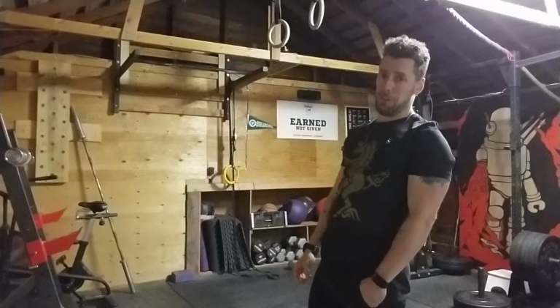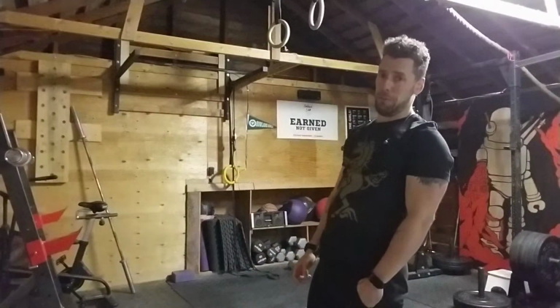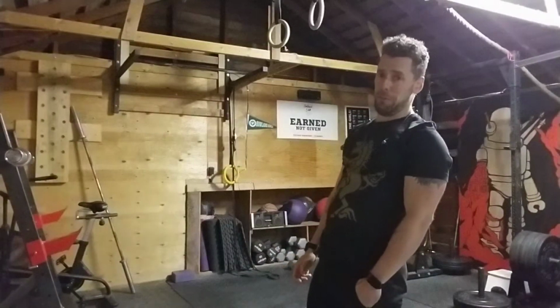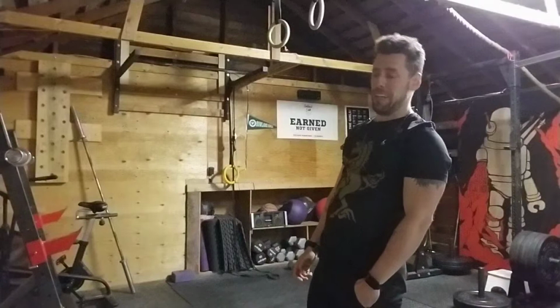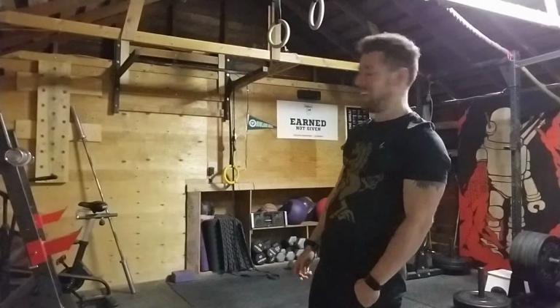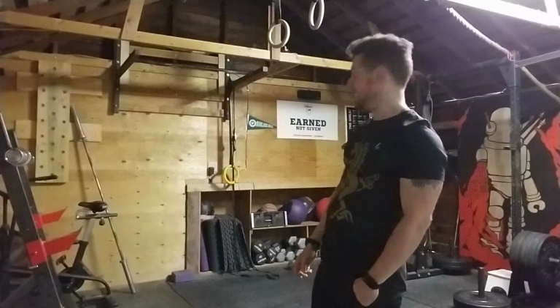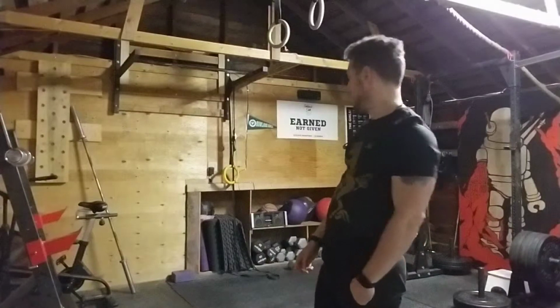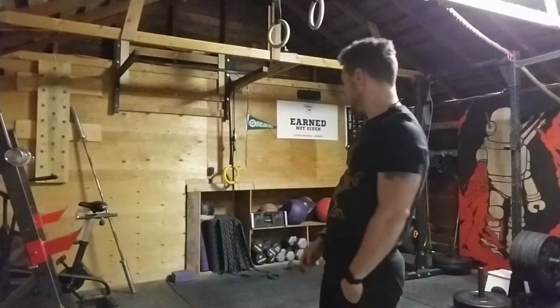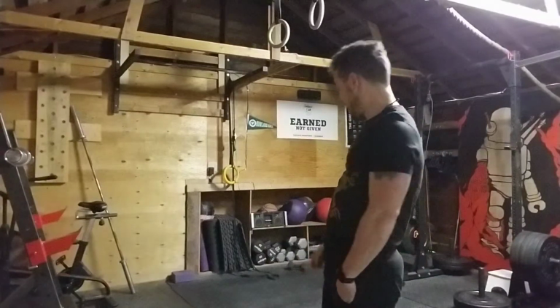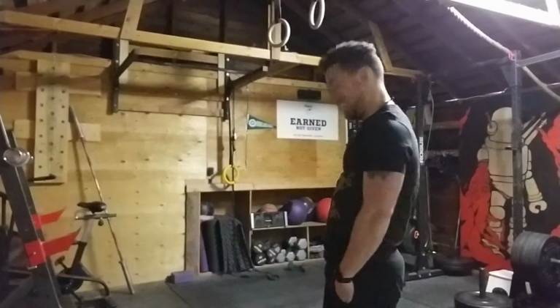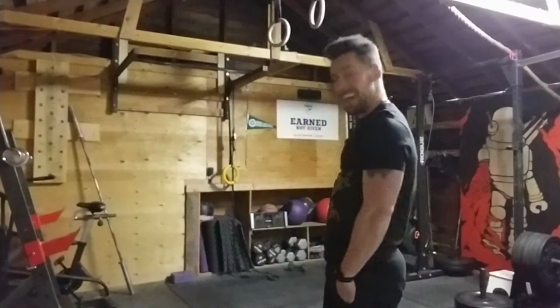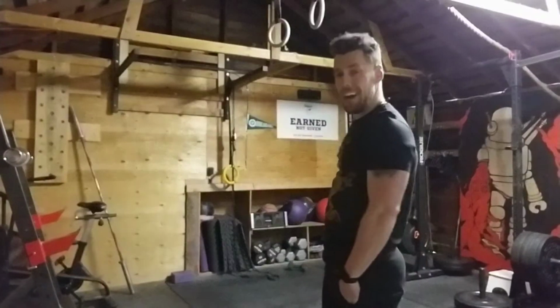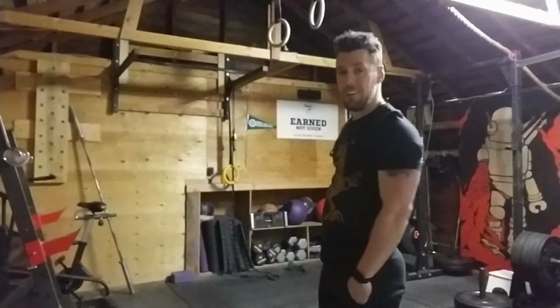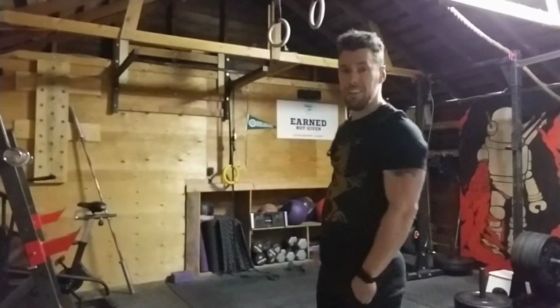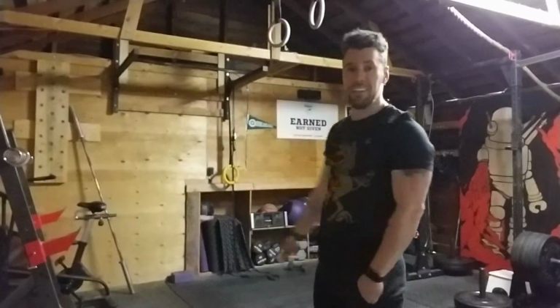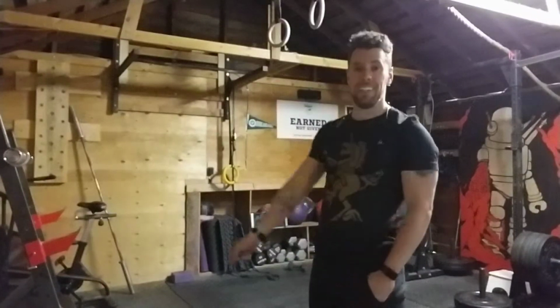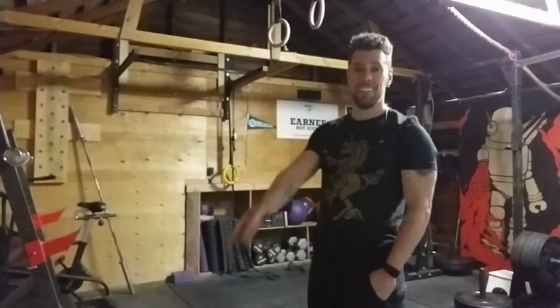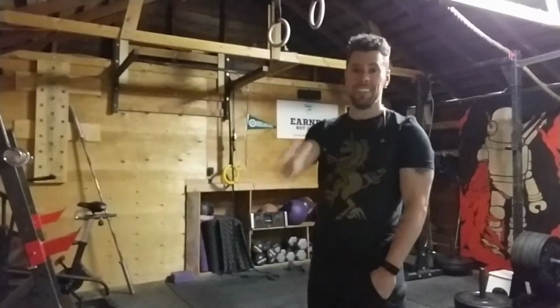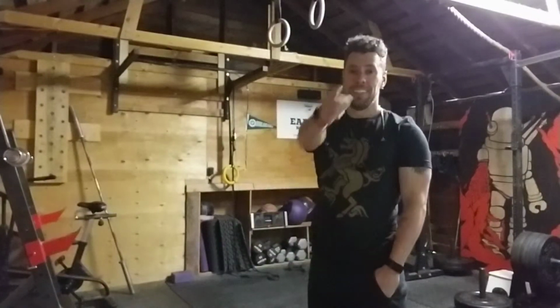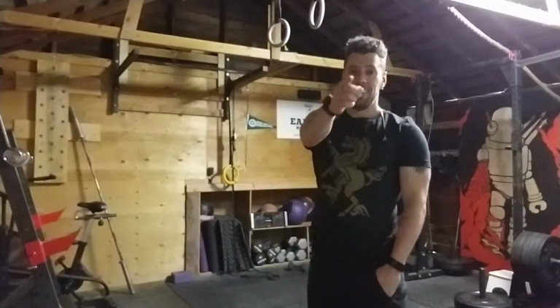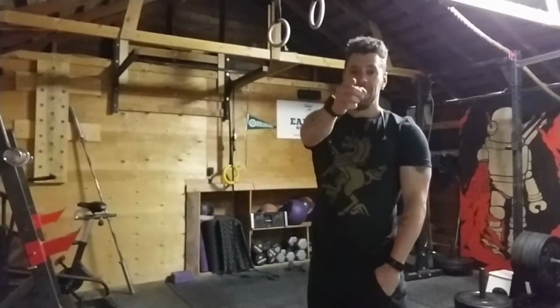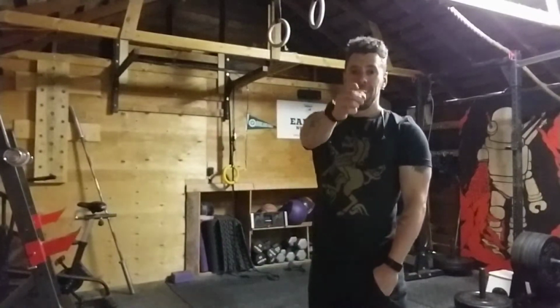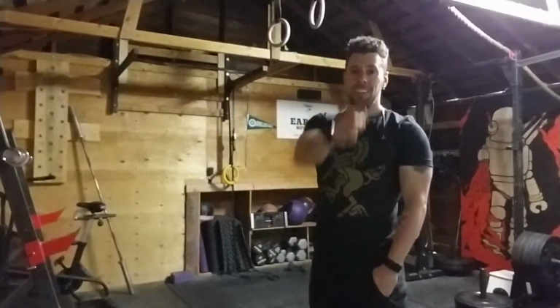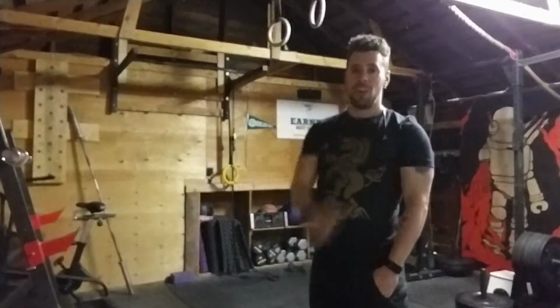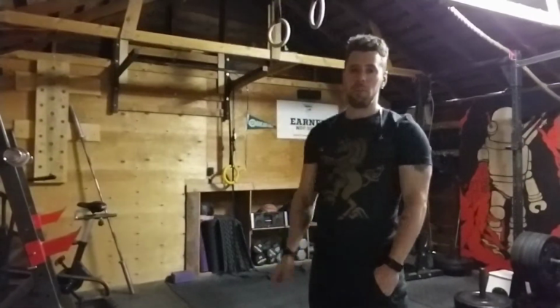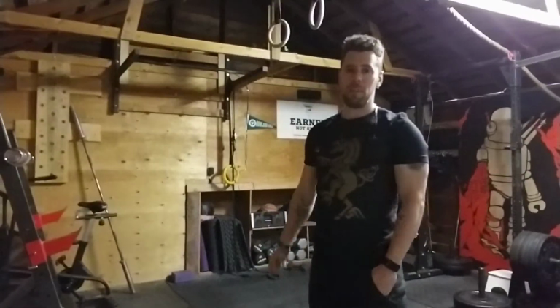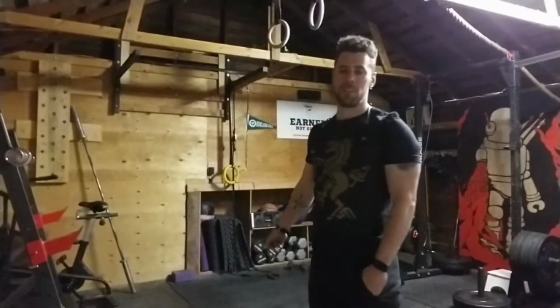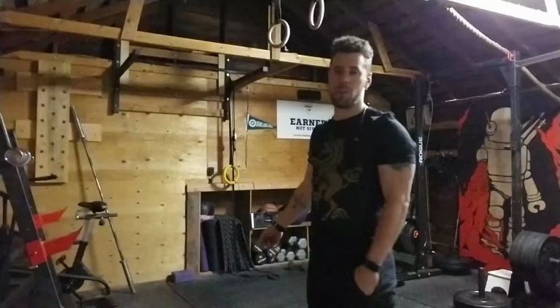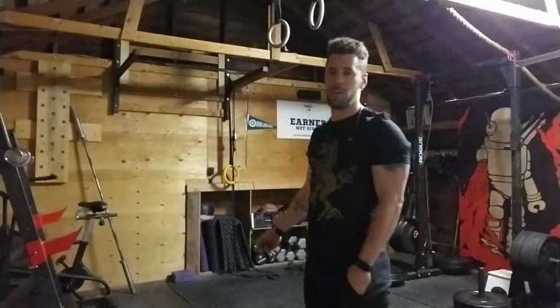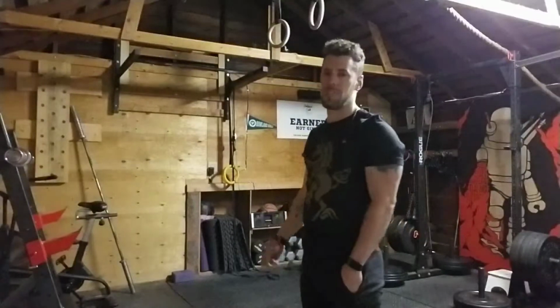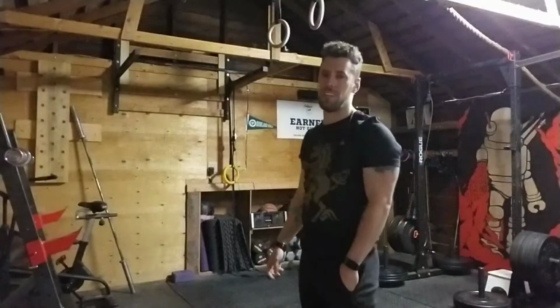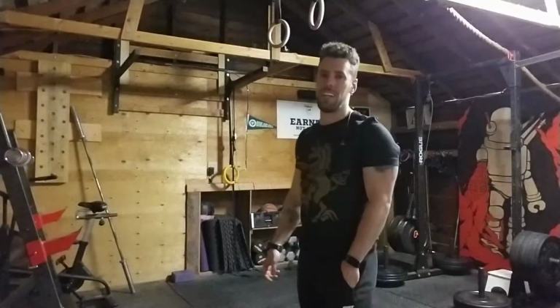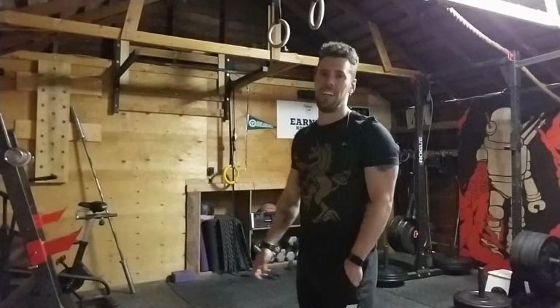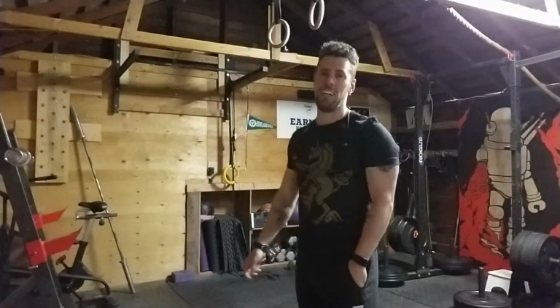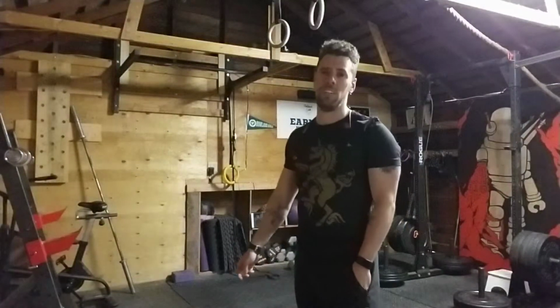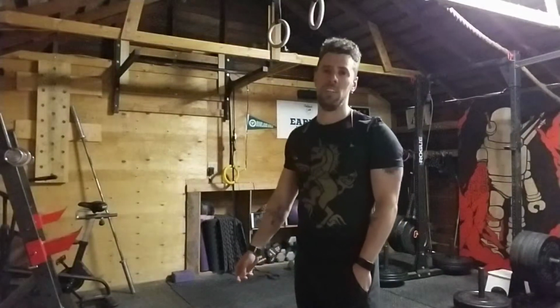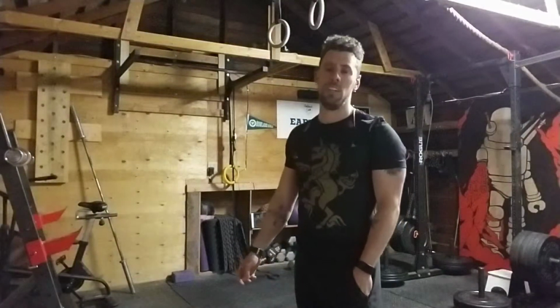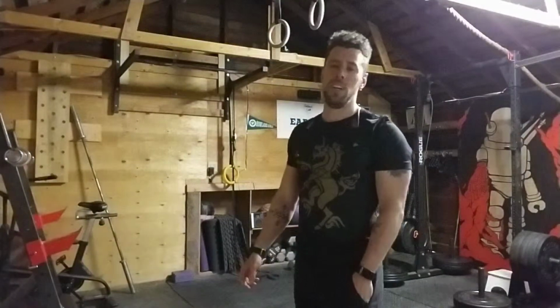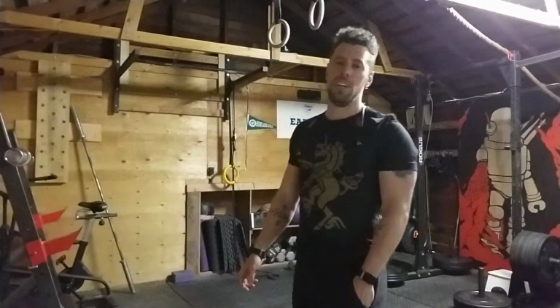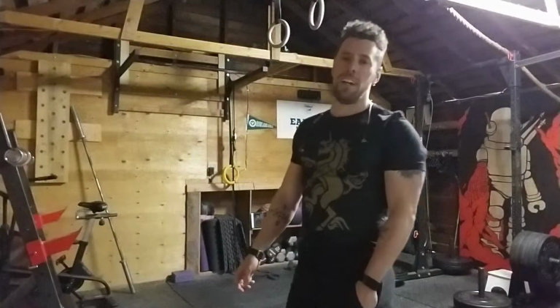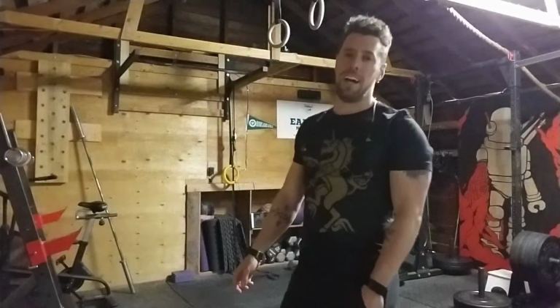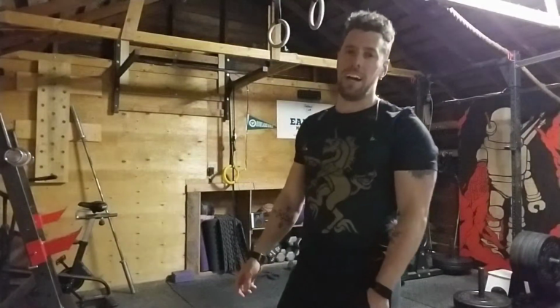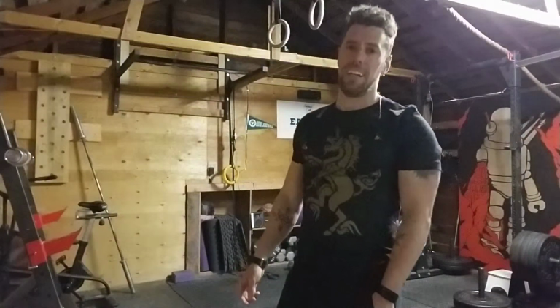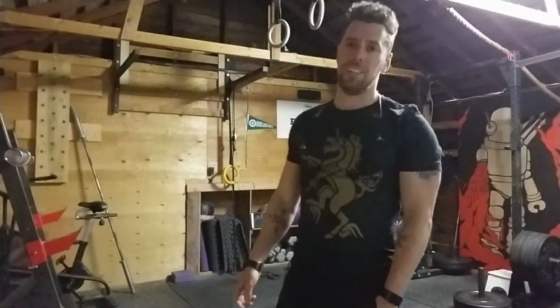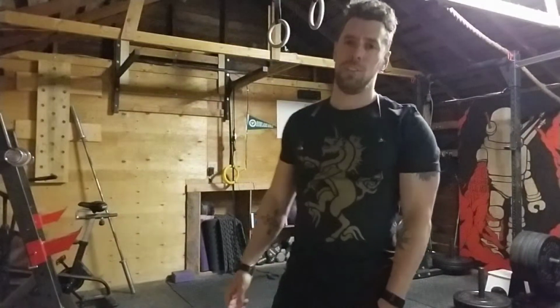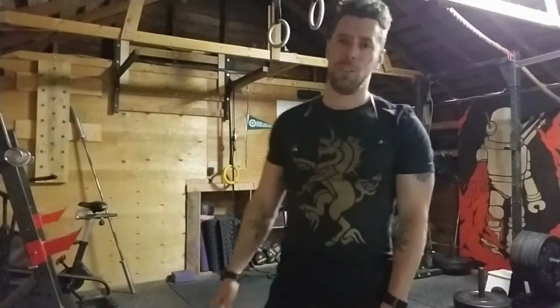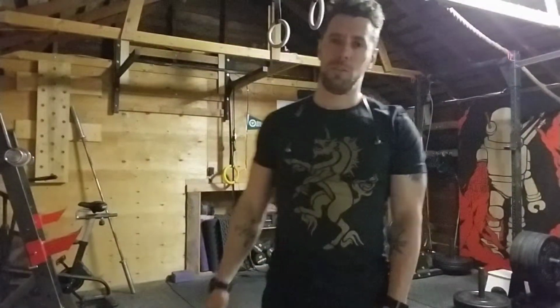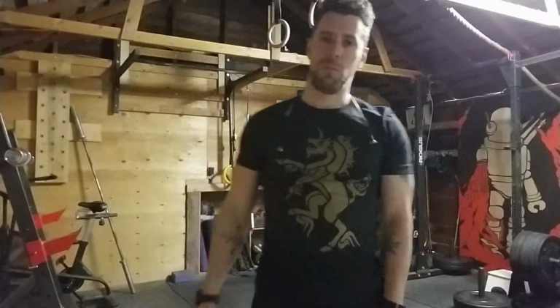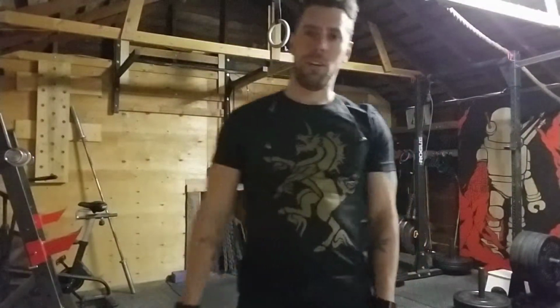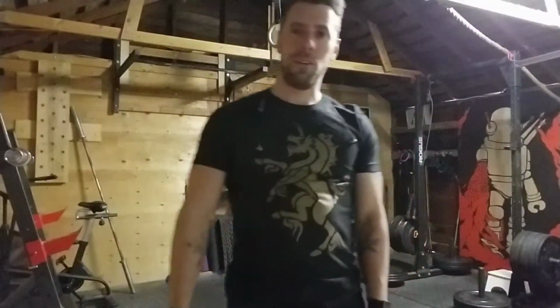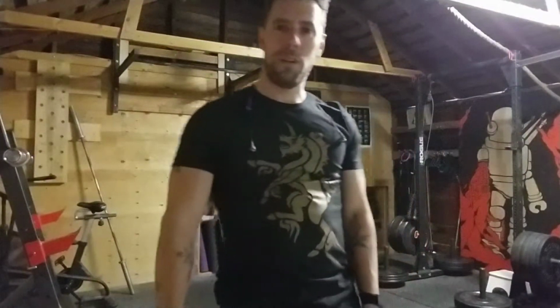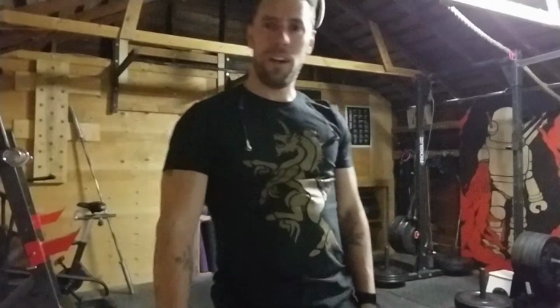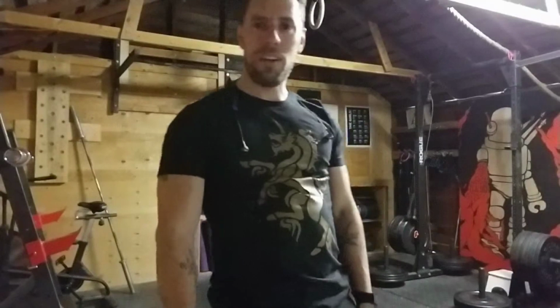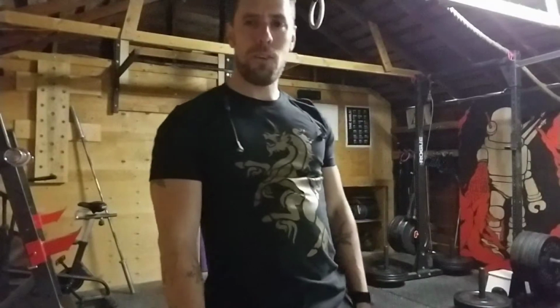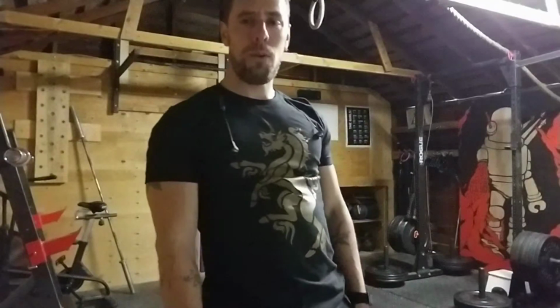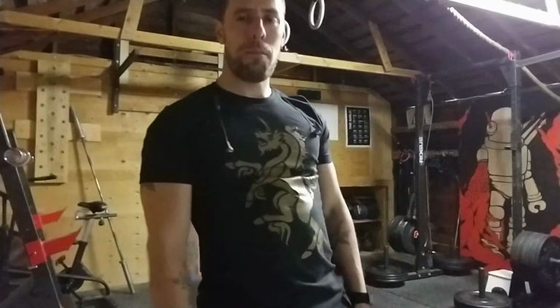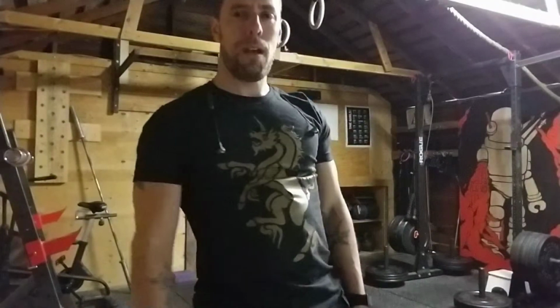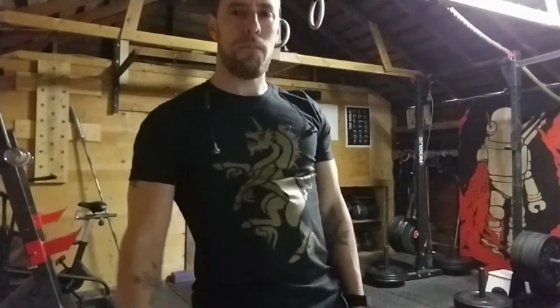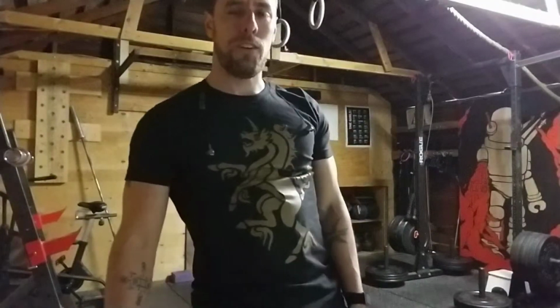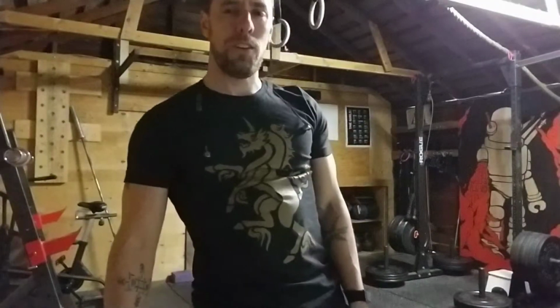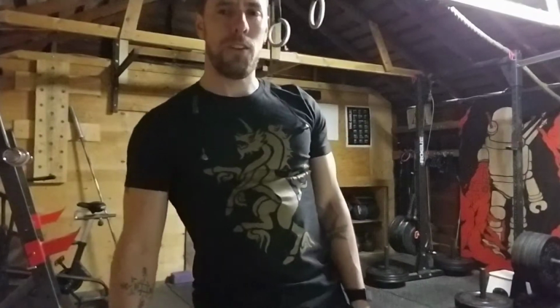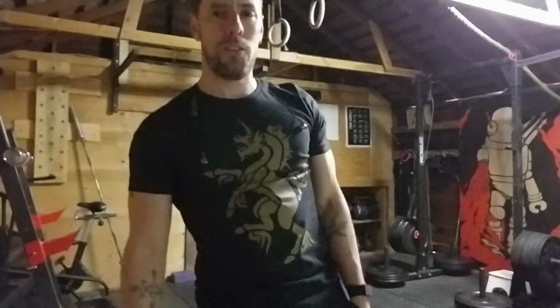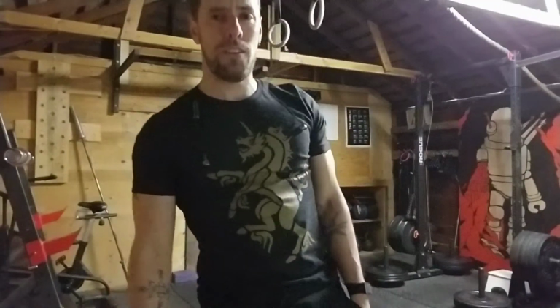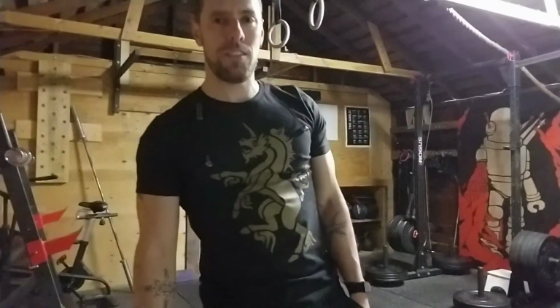Thruster complex — do it whenever you're warming up for your thrusters.